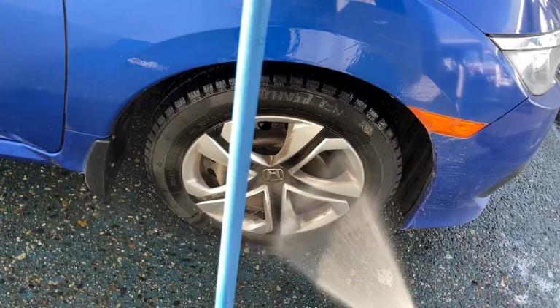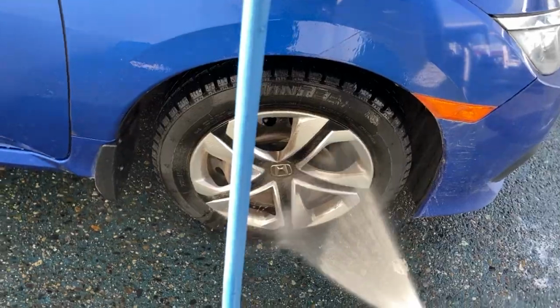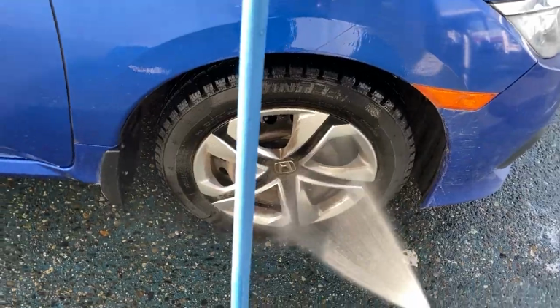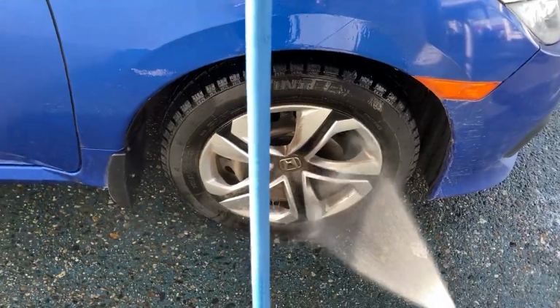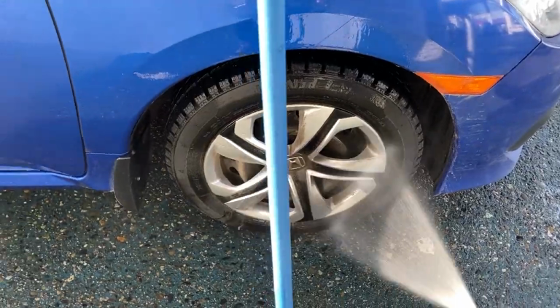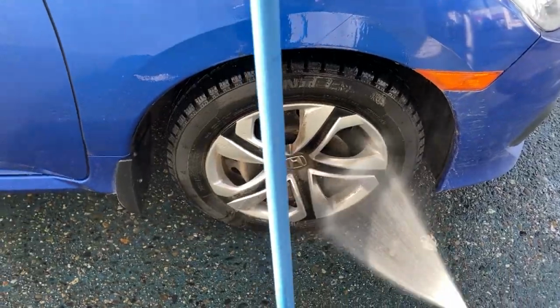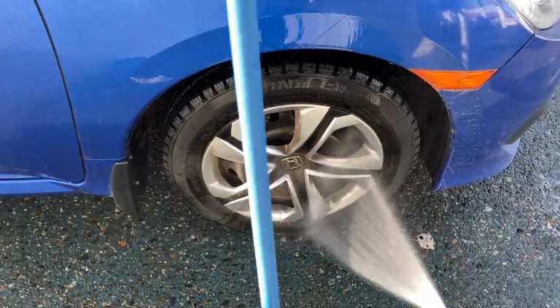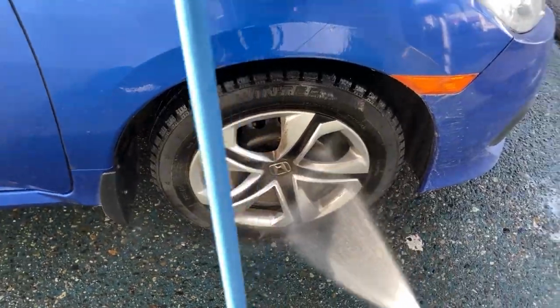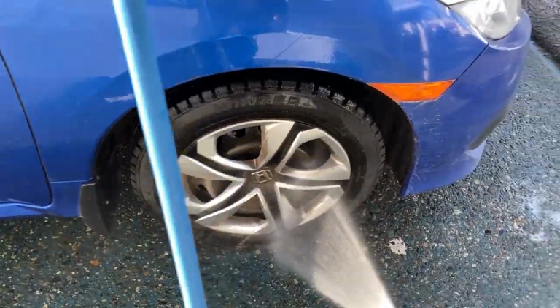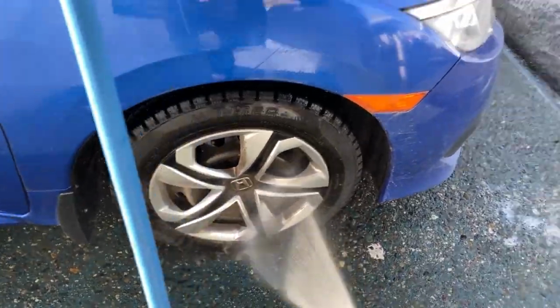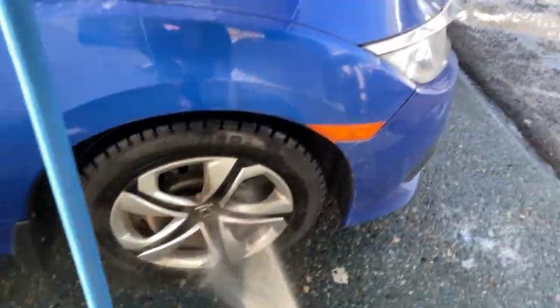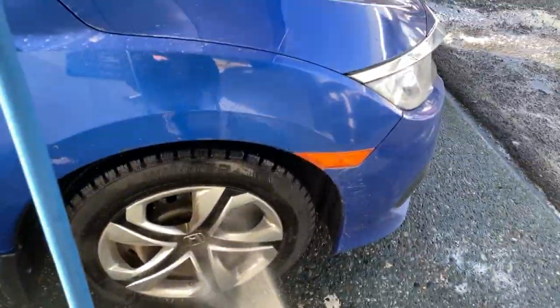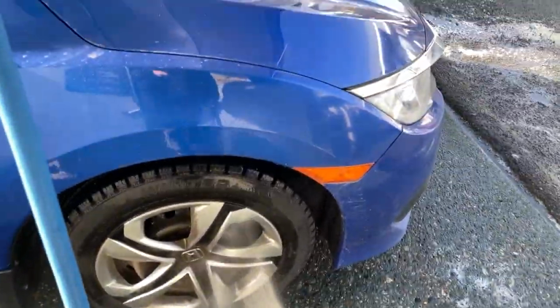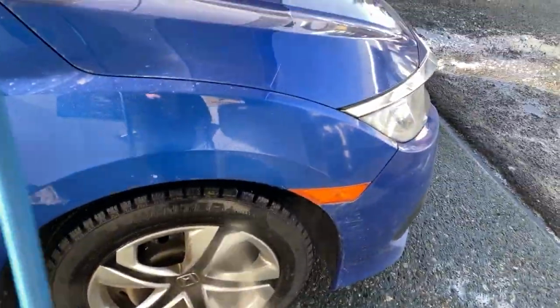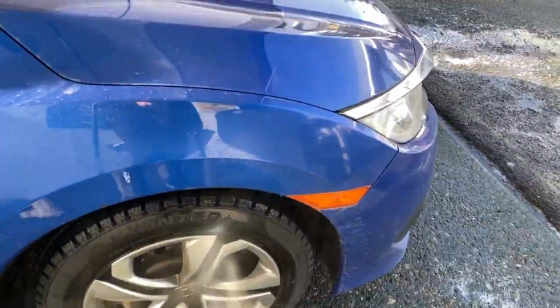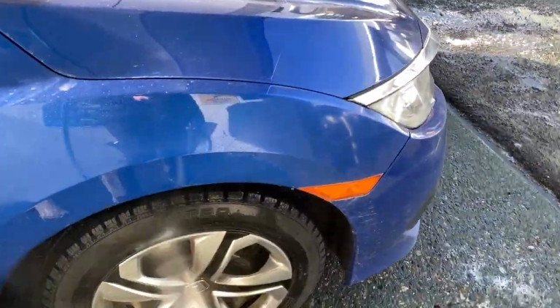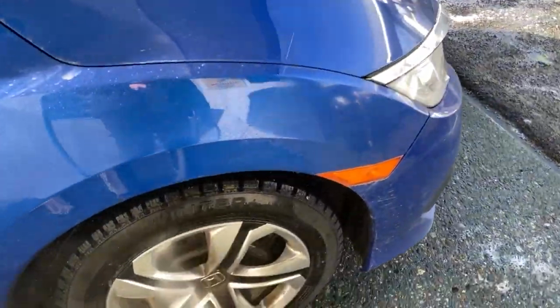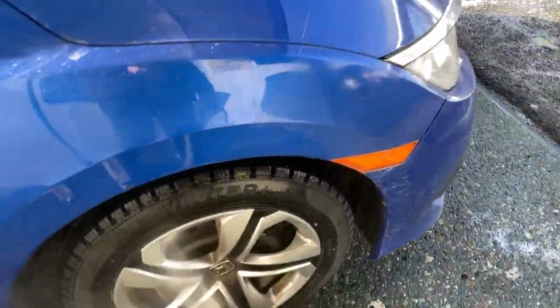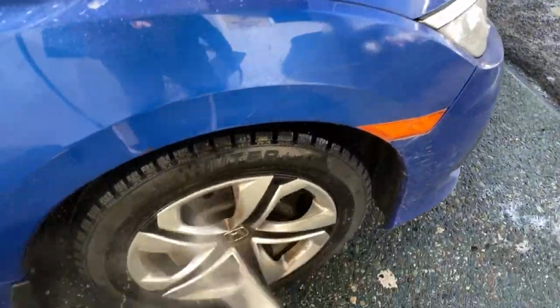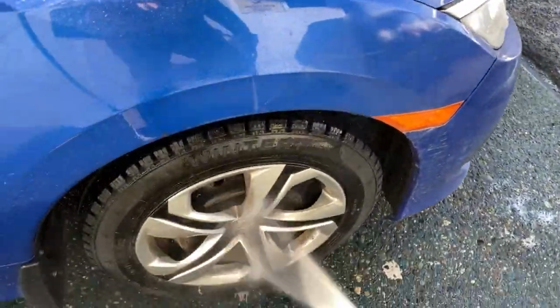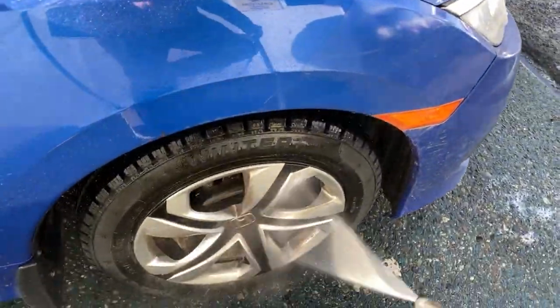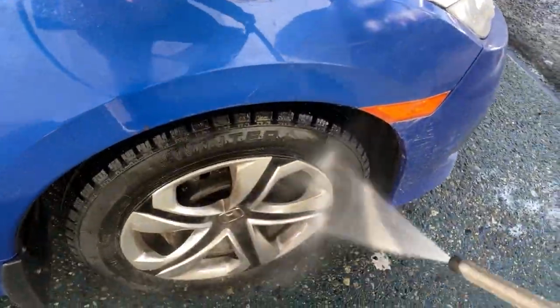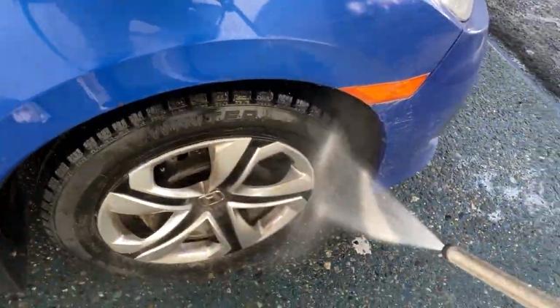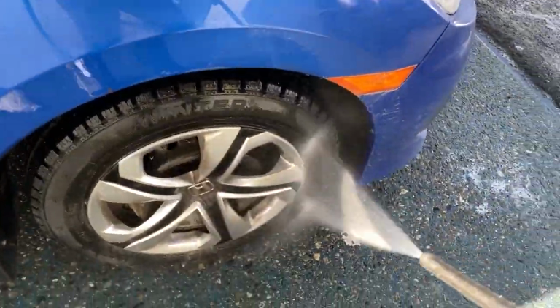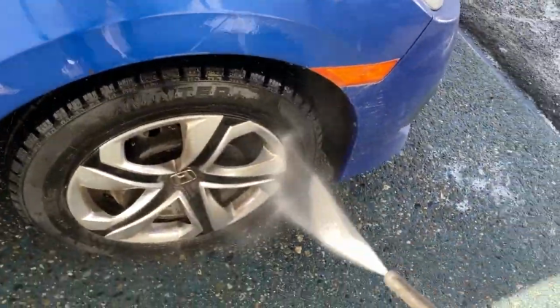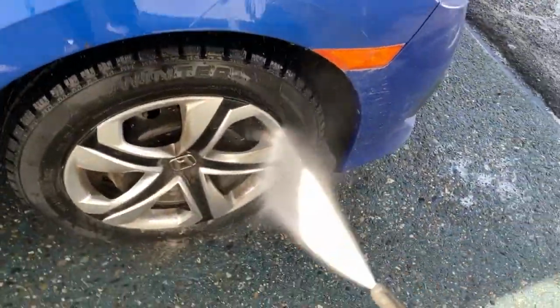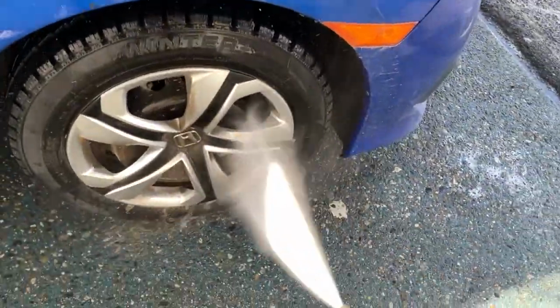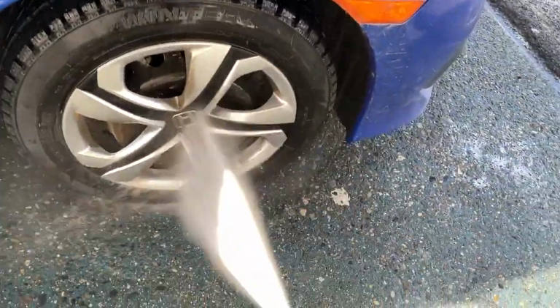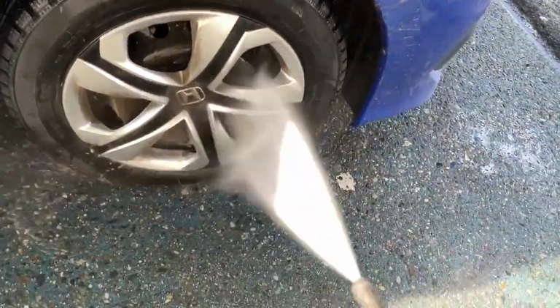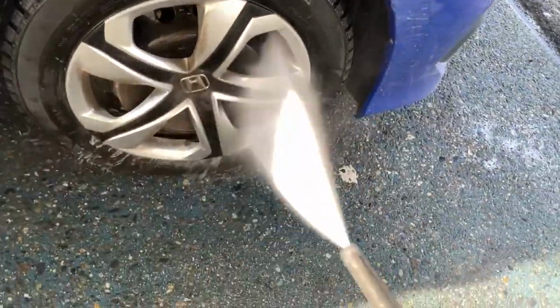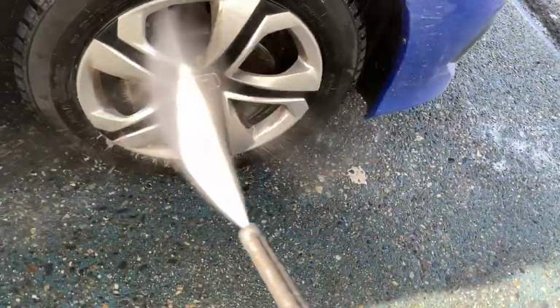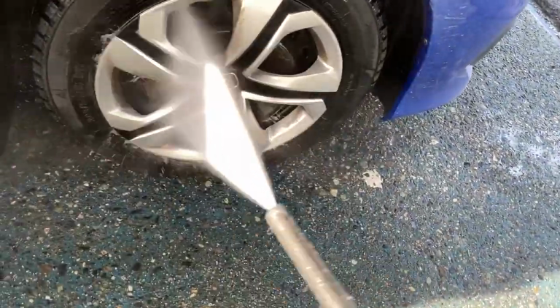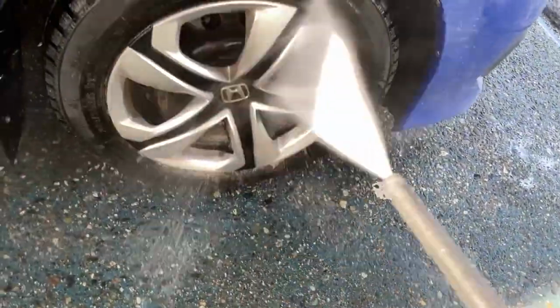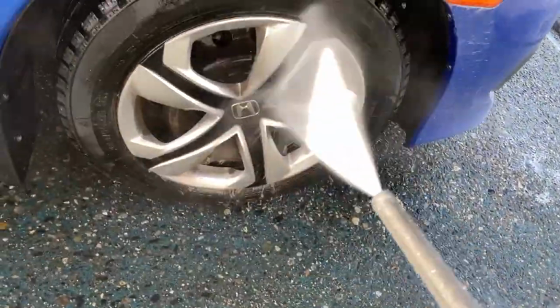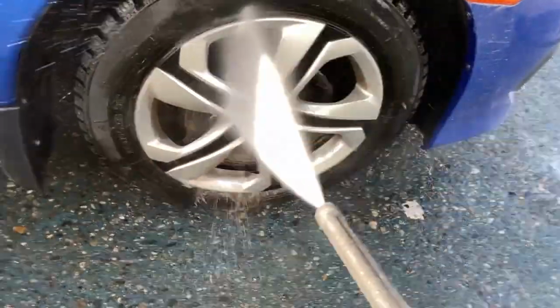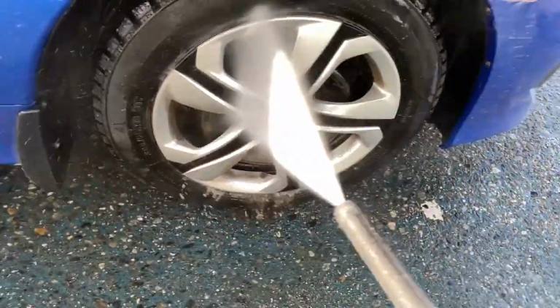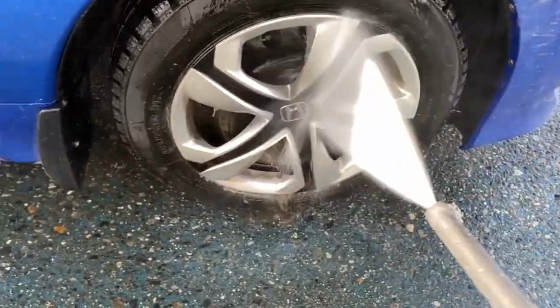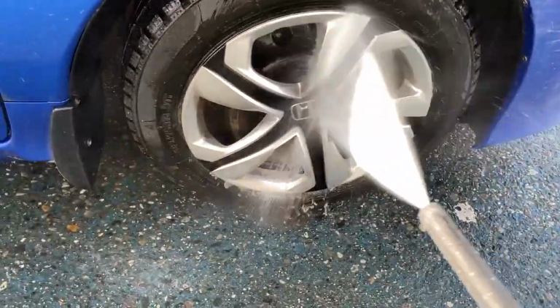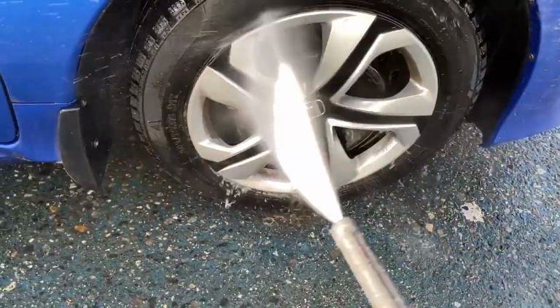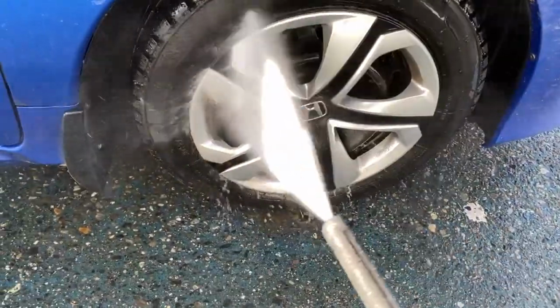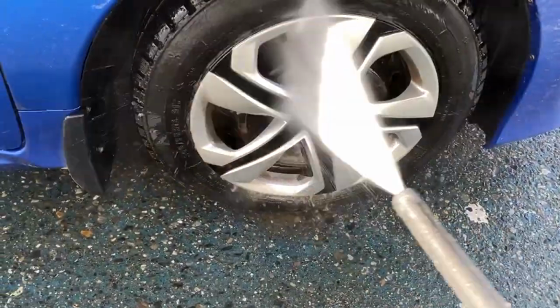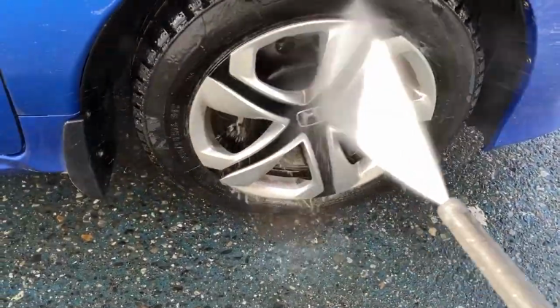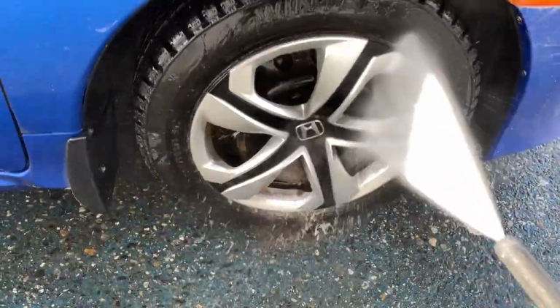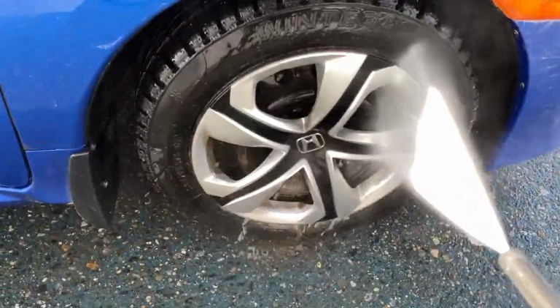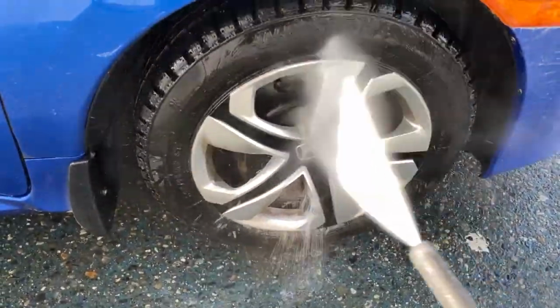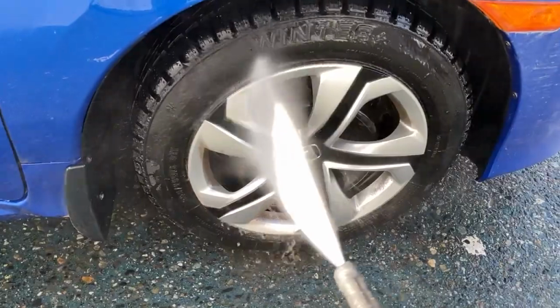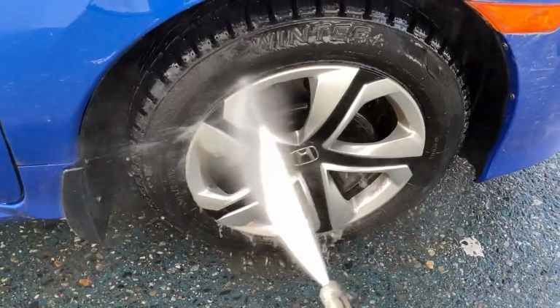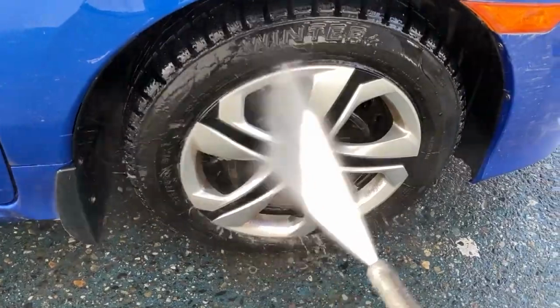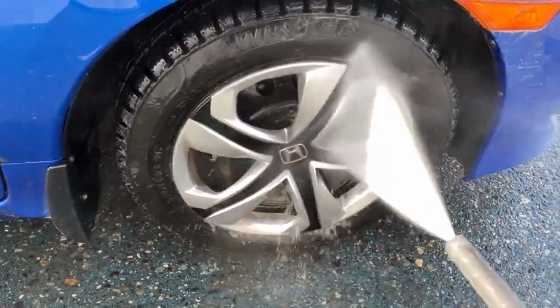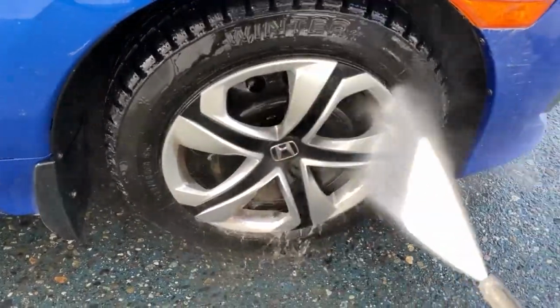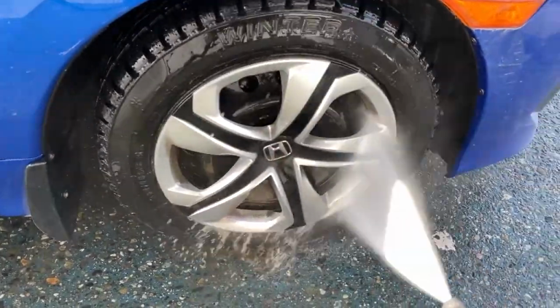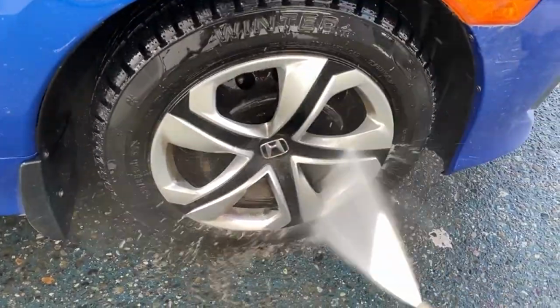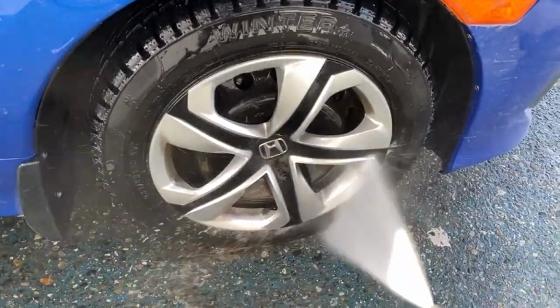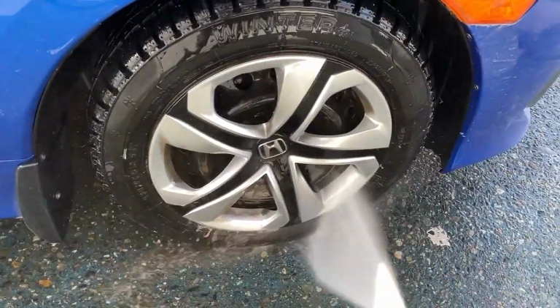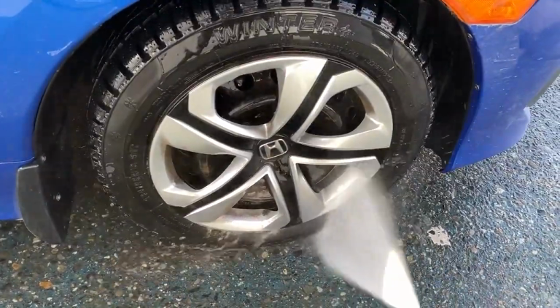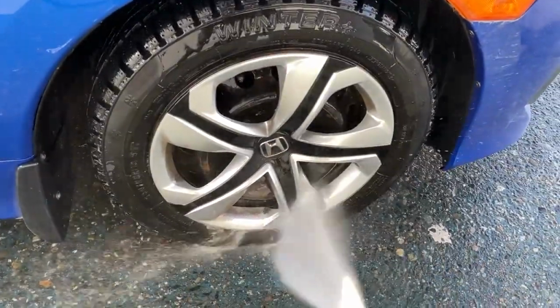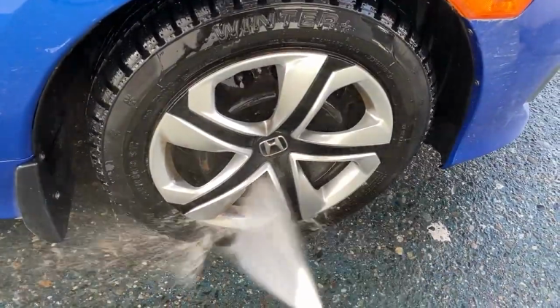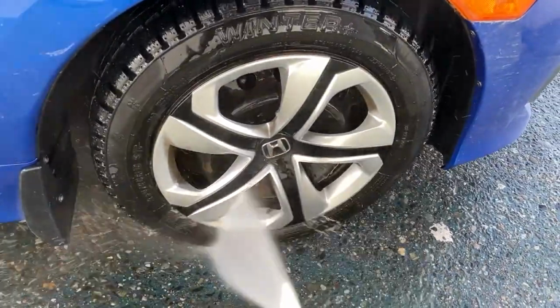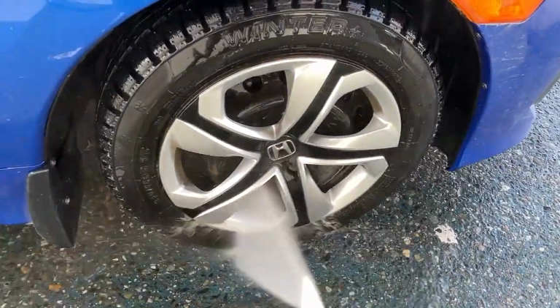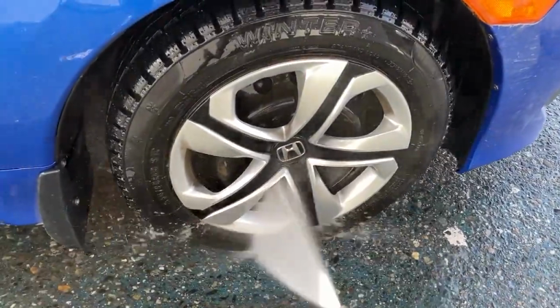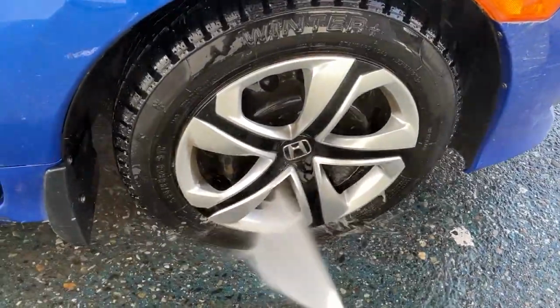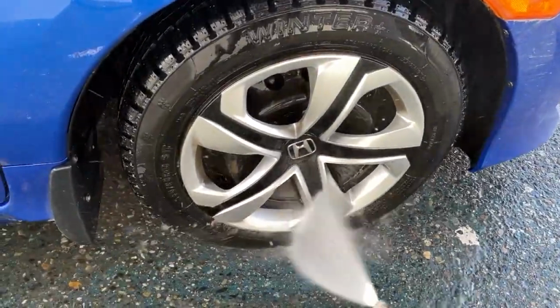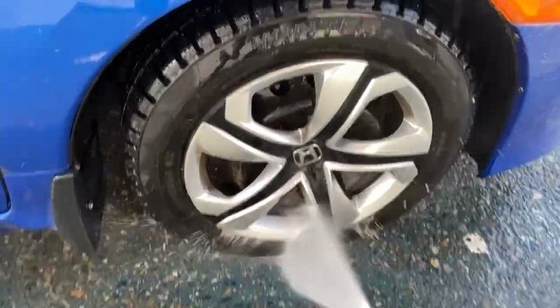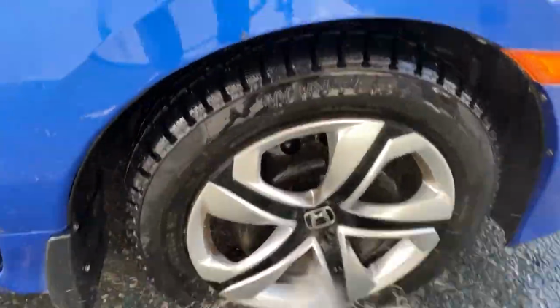Hello, my name is Brayden Boyd, and you're tuning in to the How-To Video Podcast. Today, I will be teaching you how to wash your car.